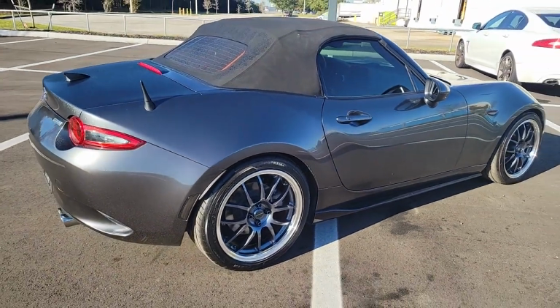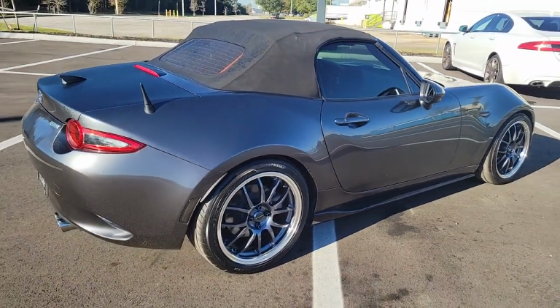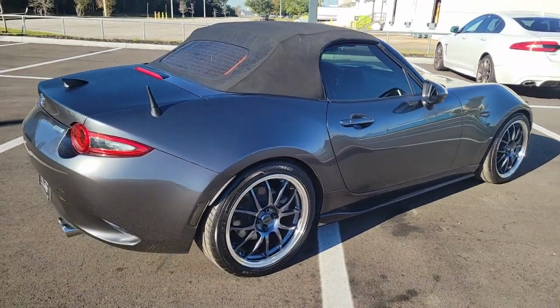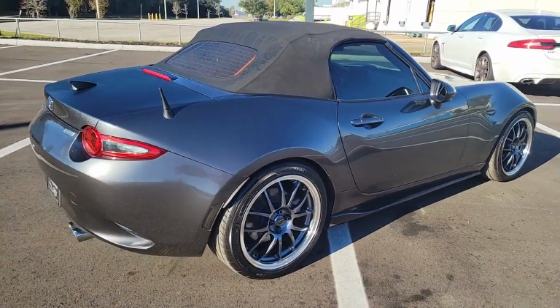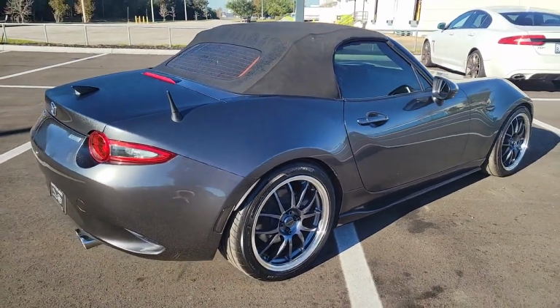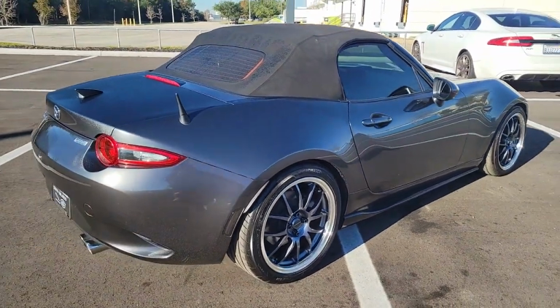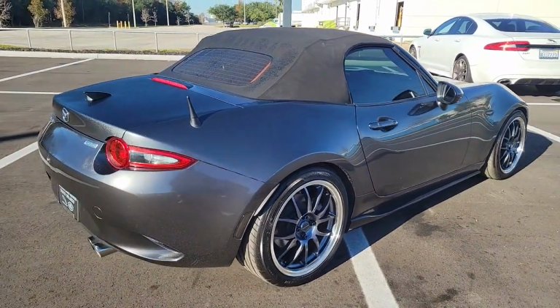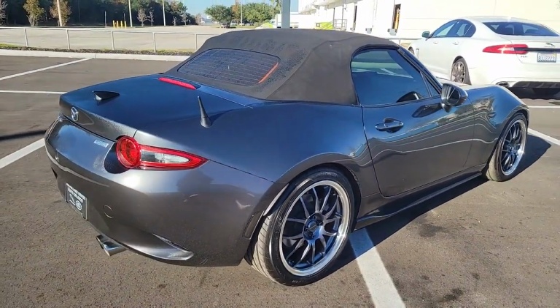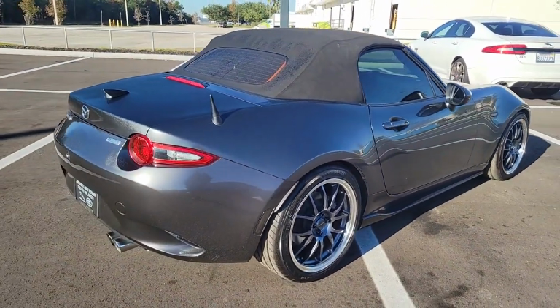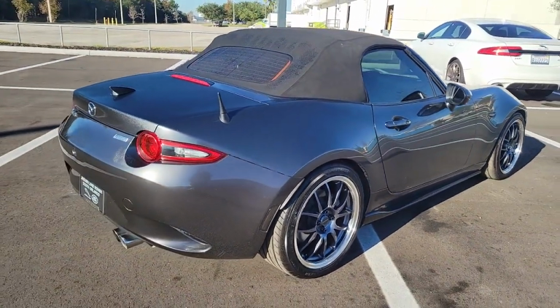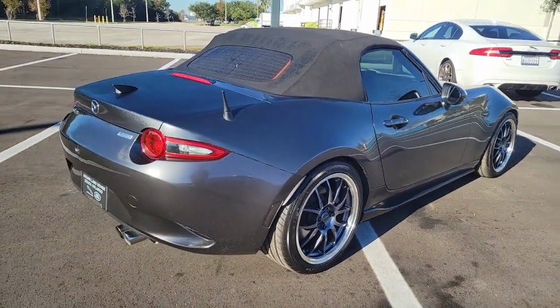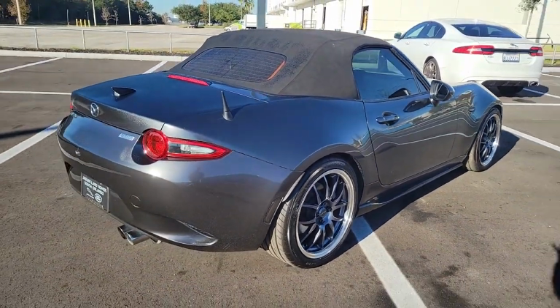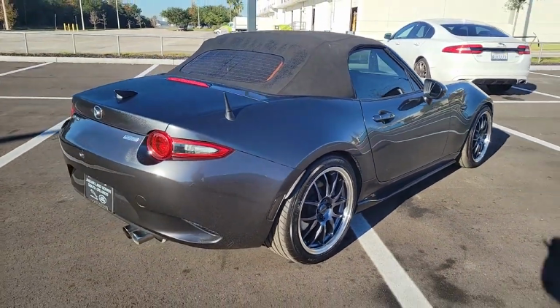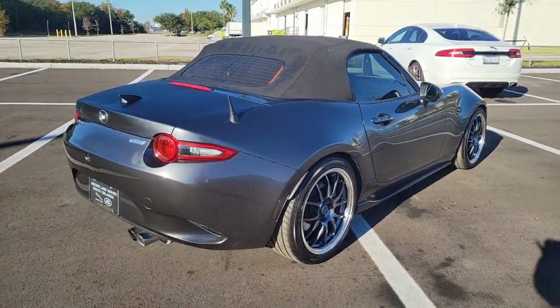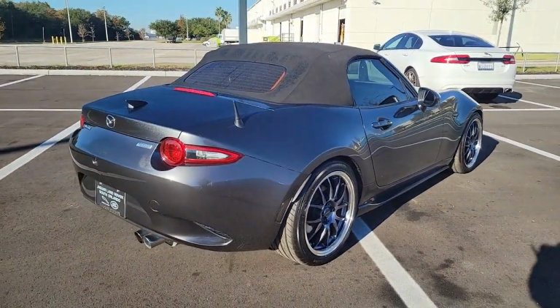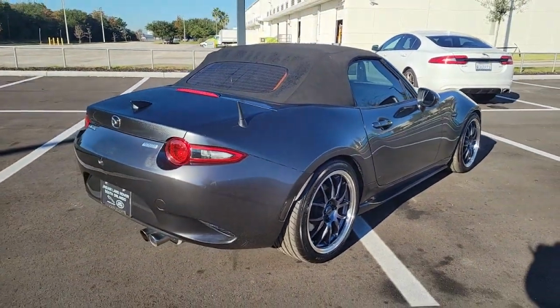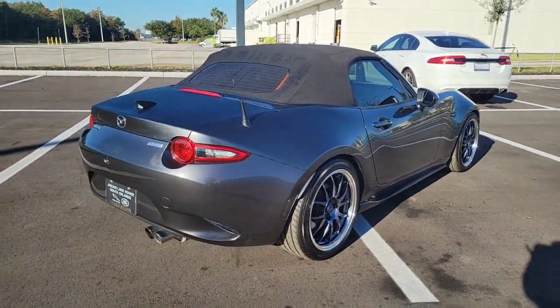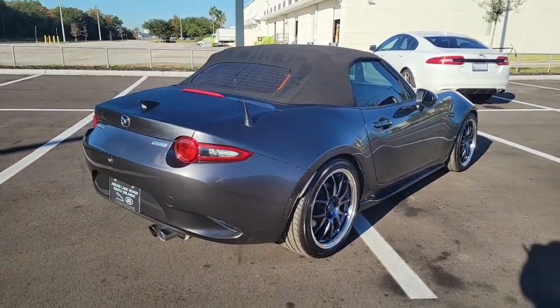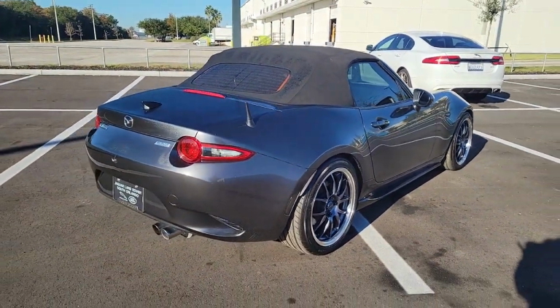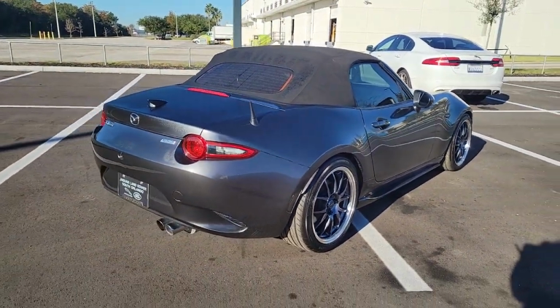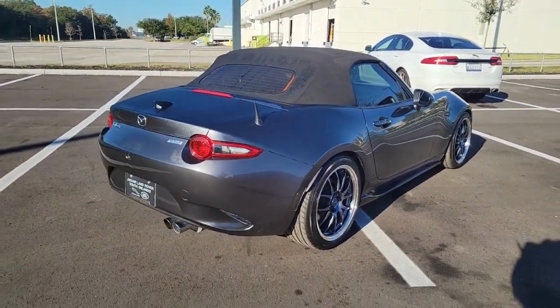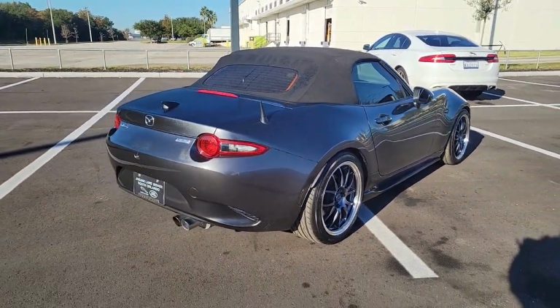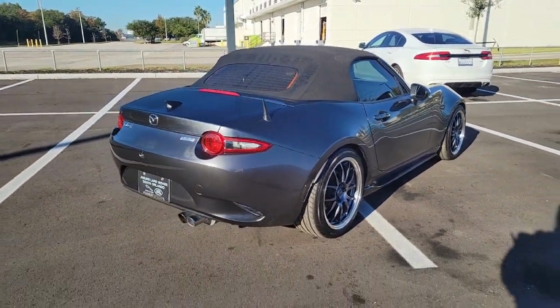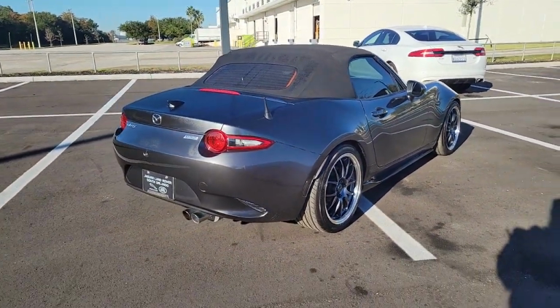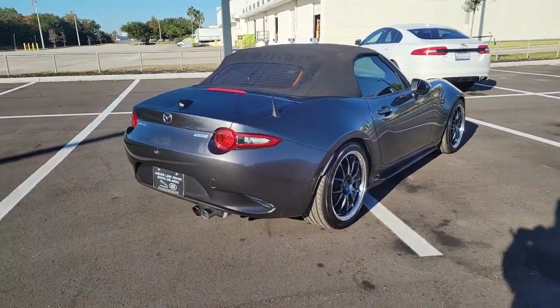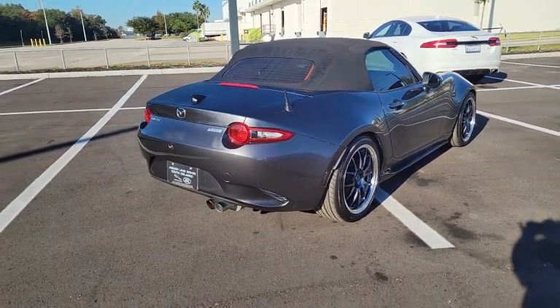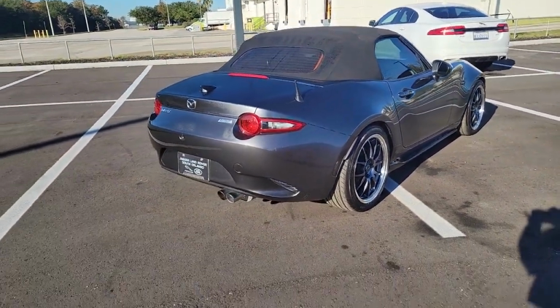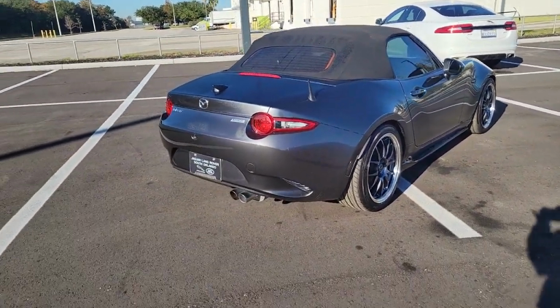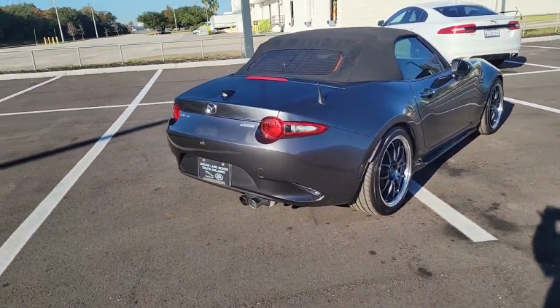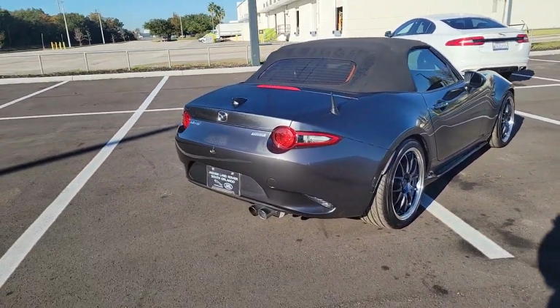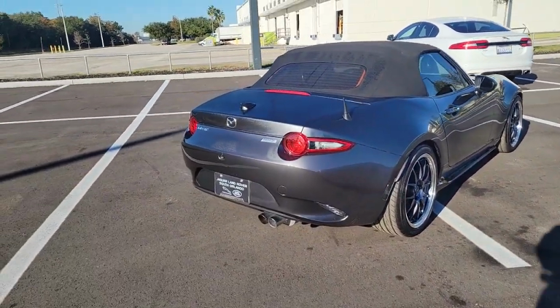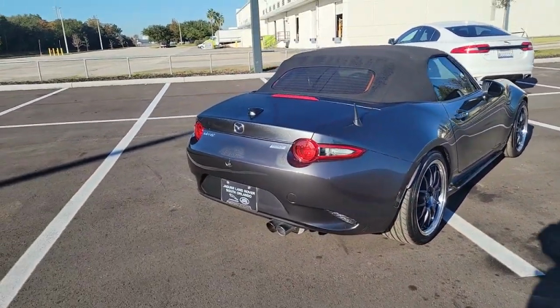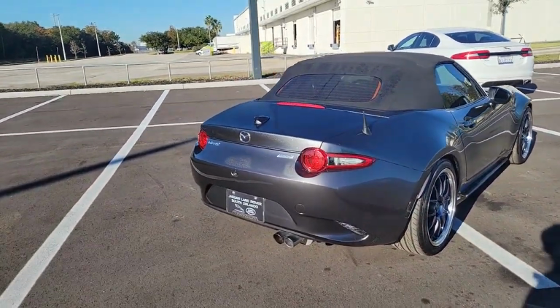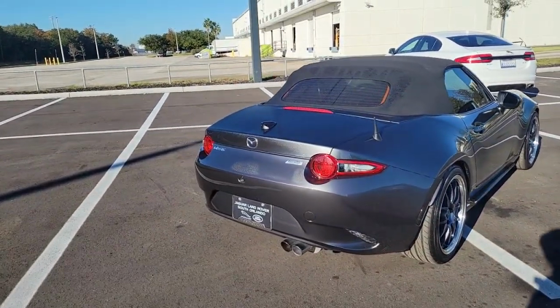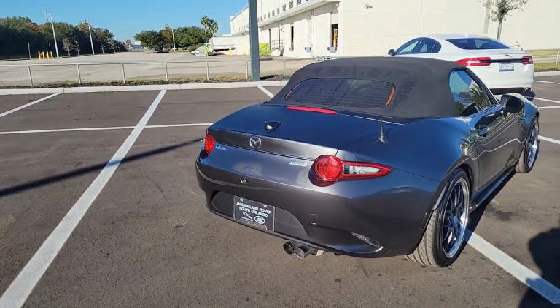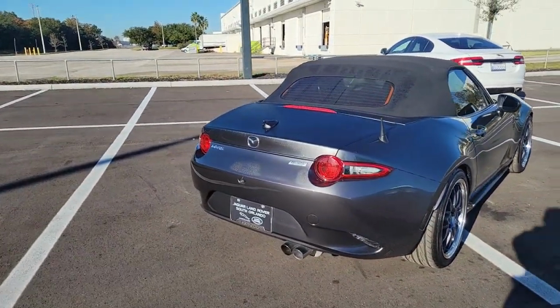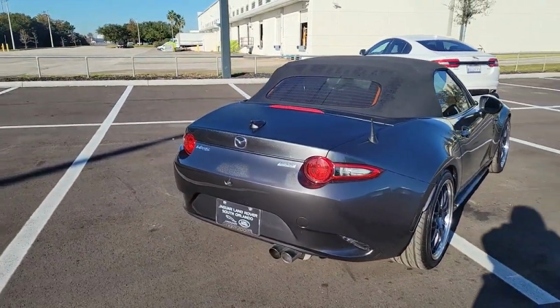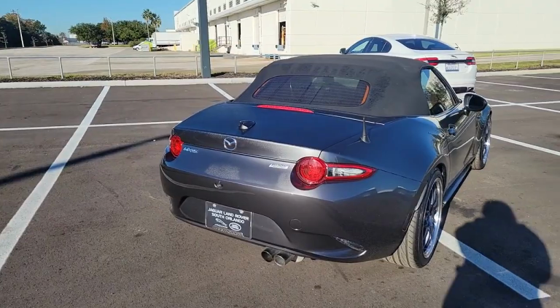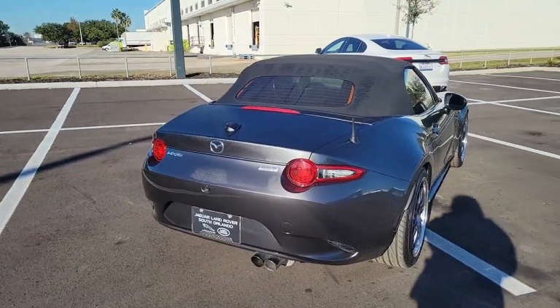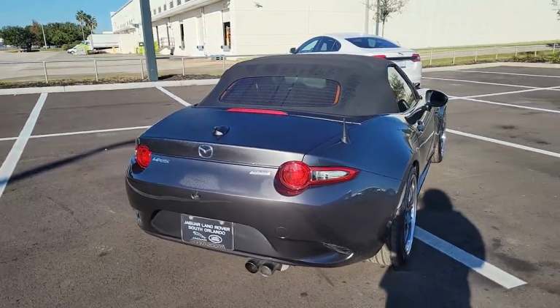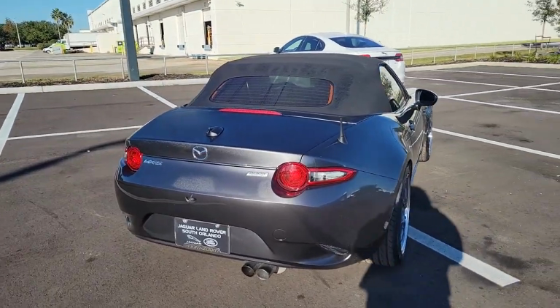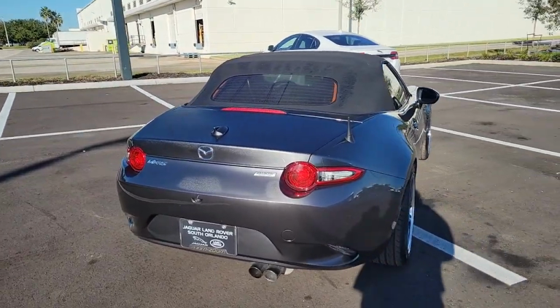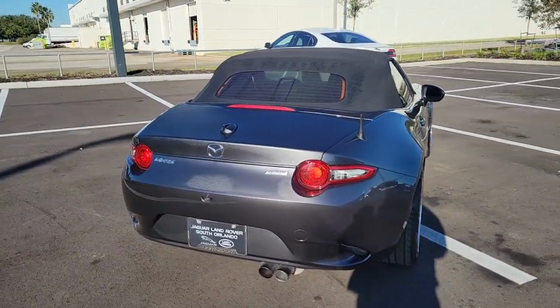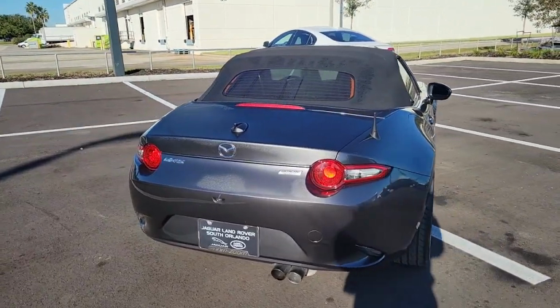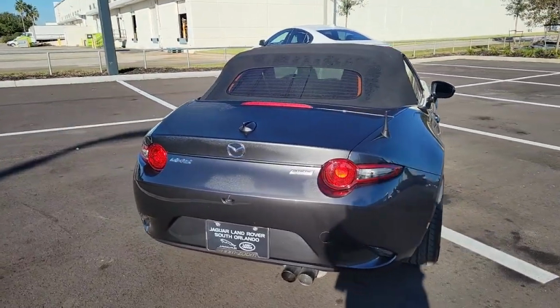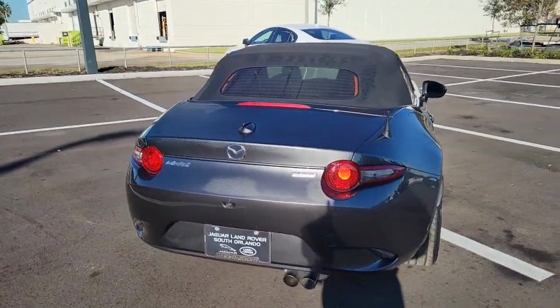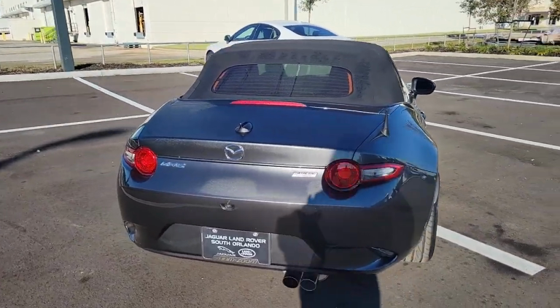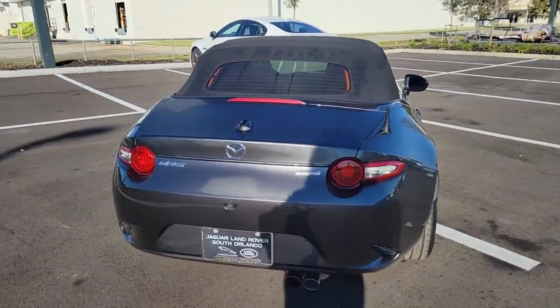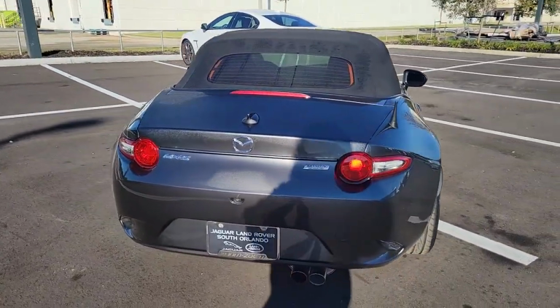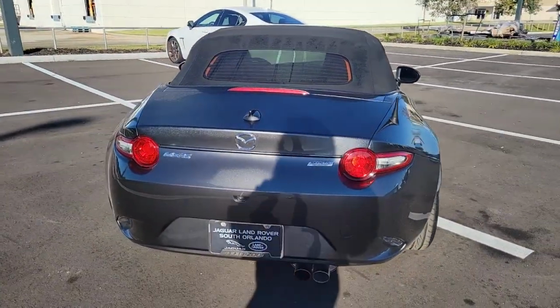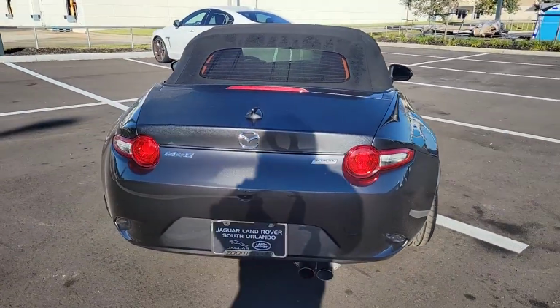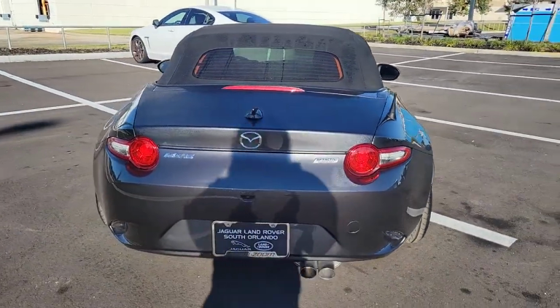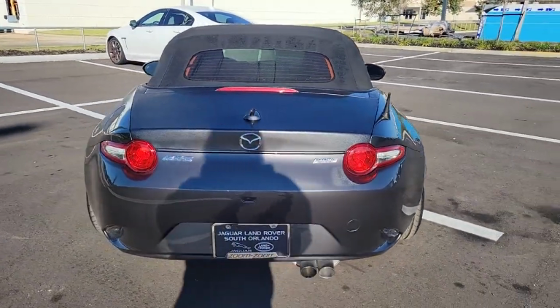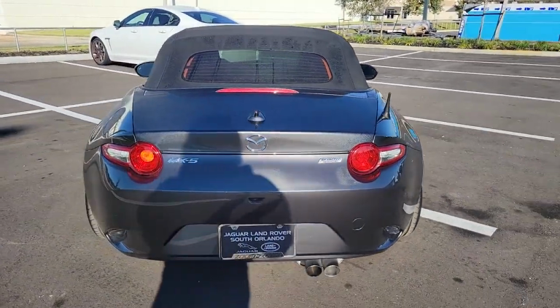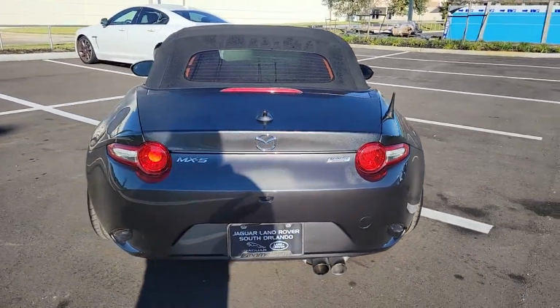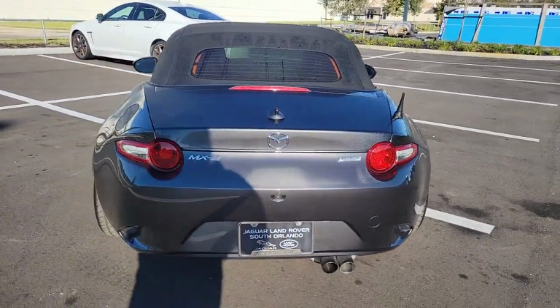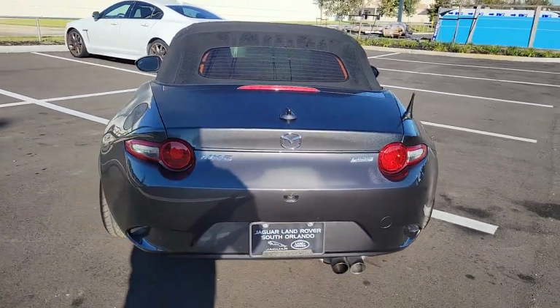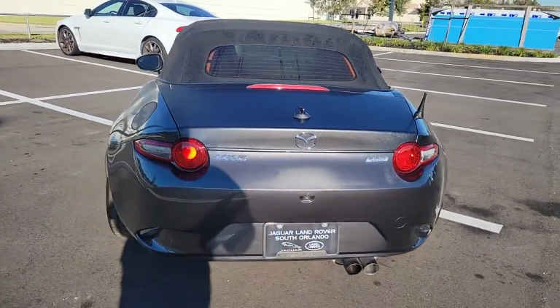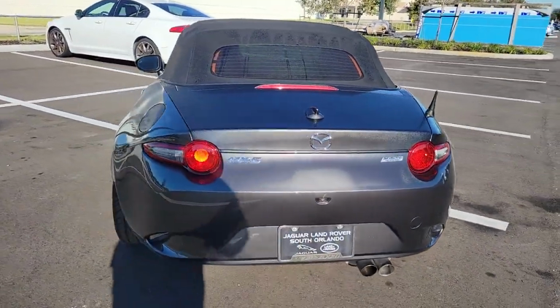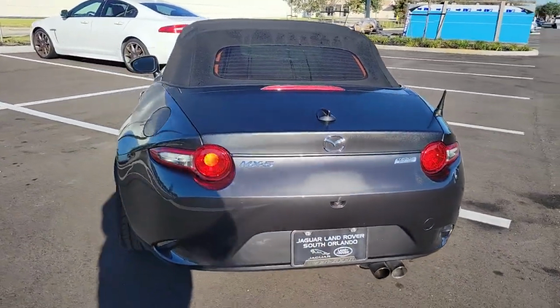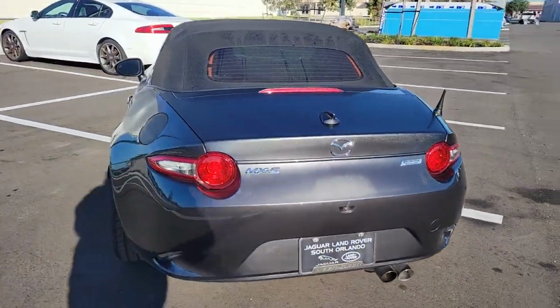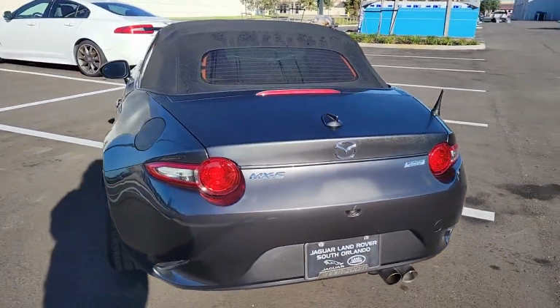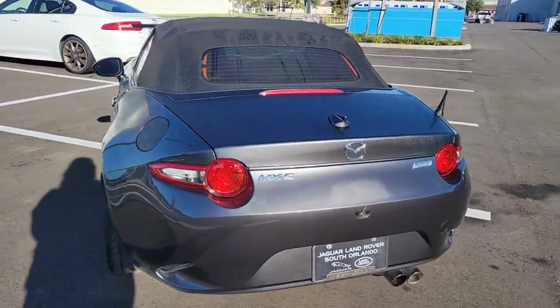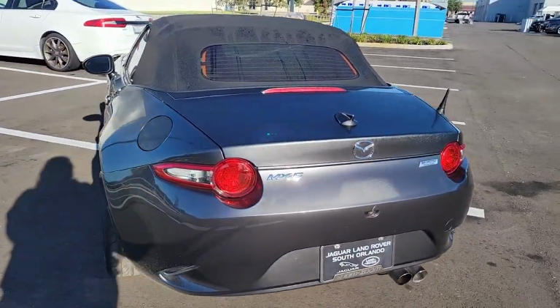Timeless and modern, this affordable roadster offers a streamlined cabin, crisp and playful ride, Bluetooth connectivity, and joyful performance.